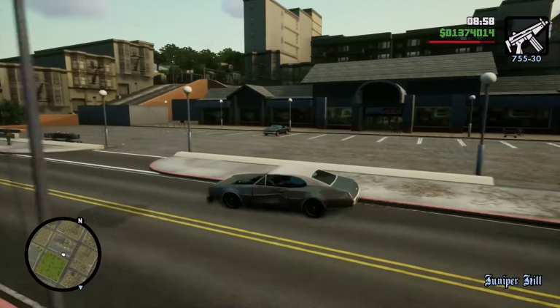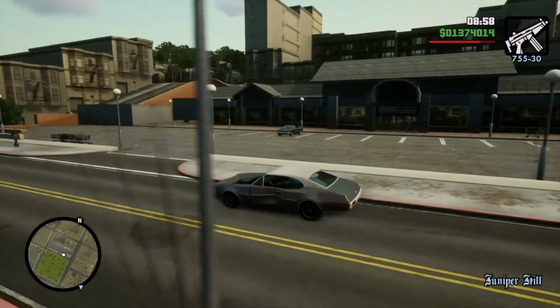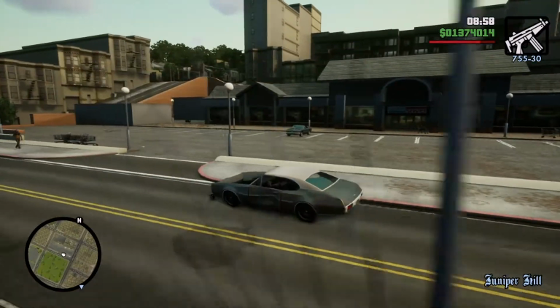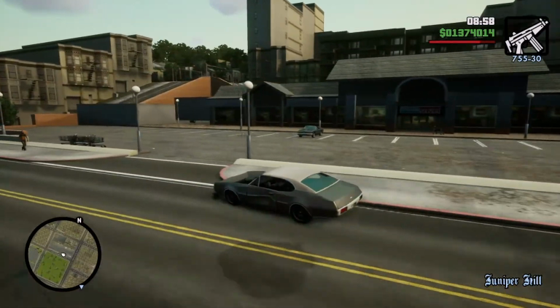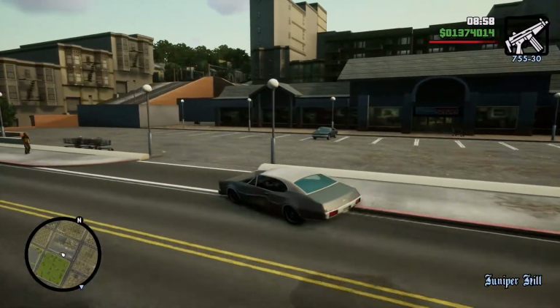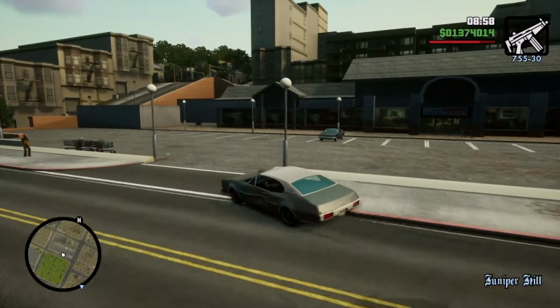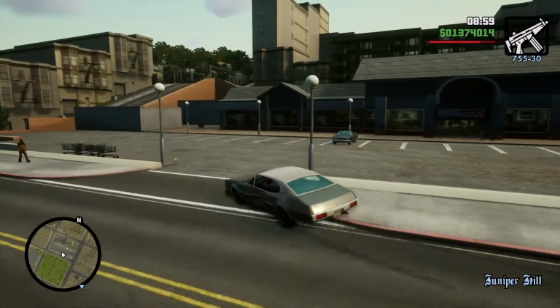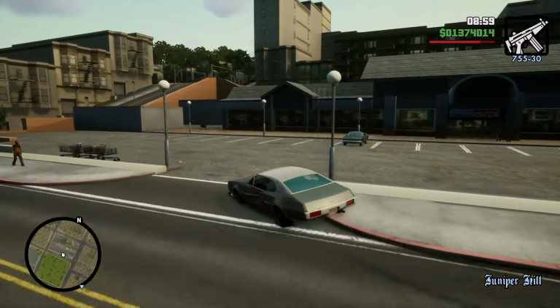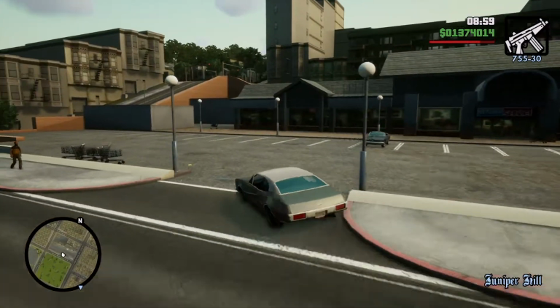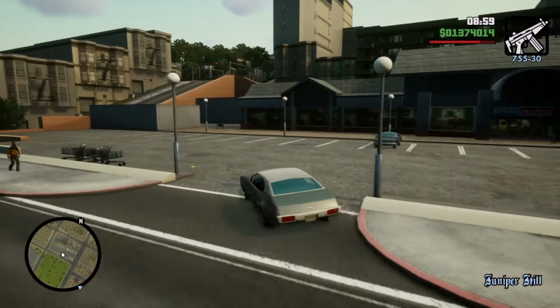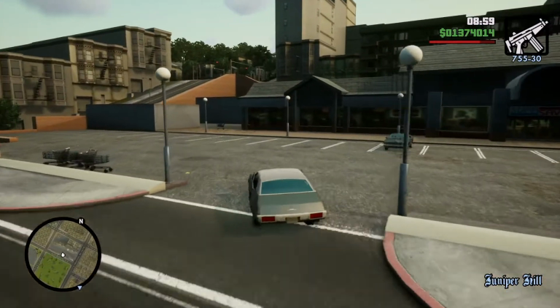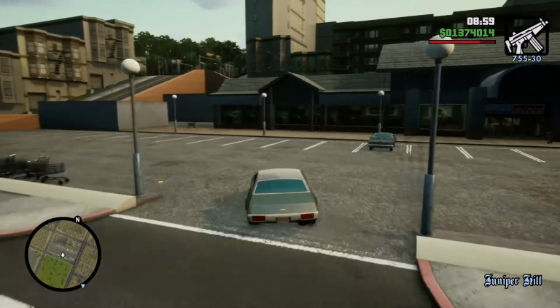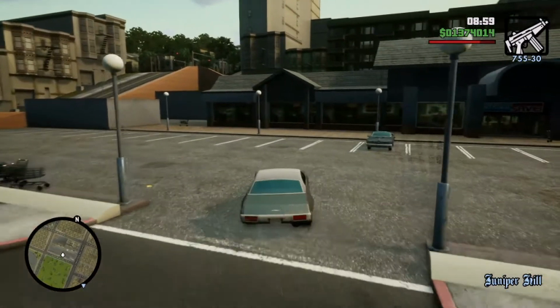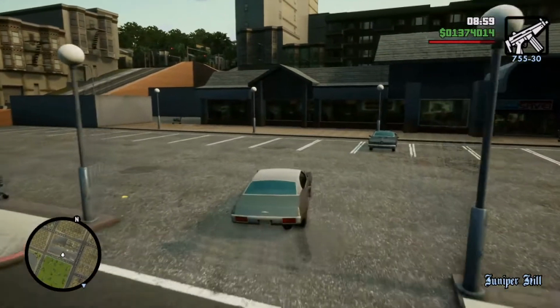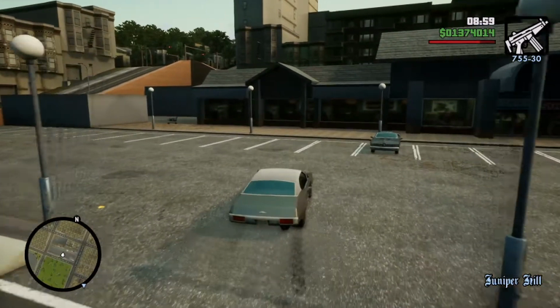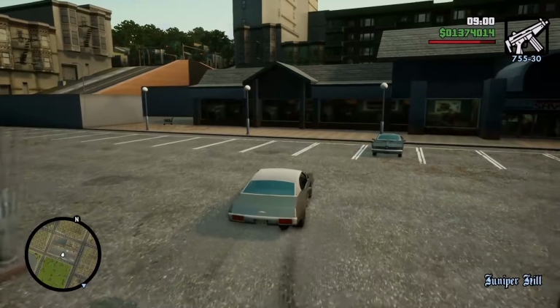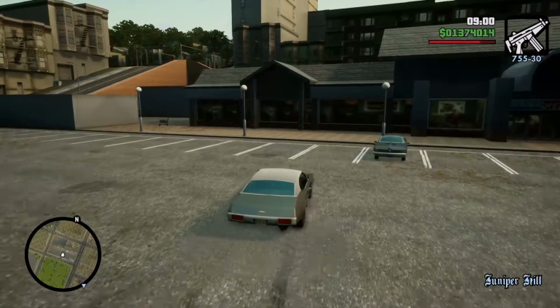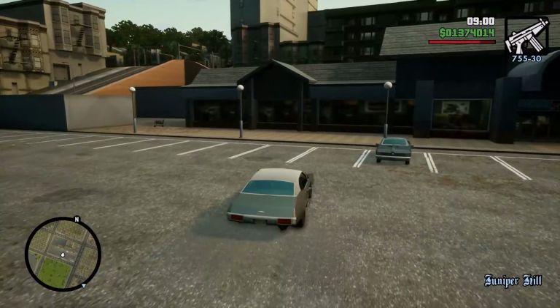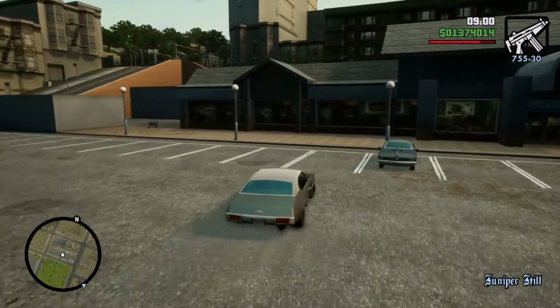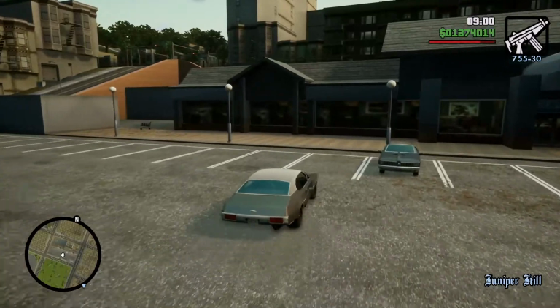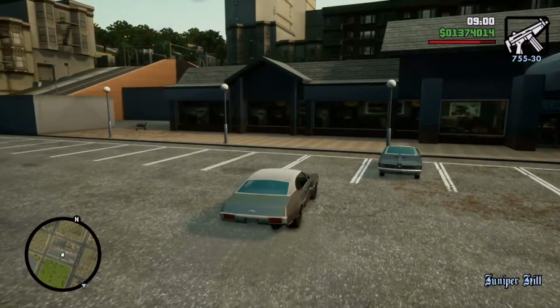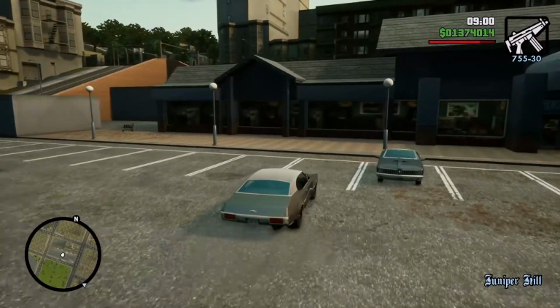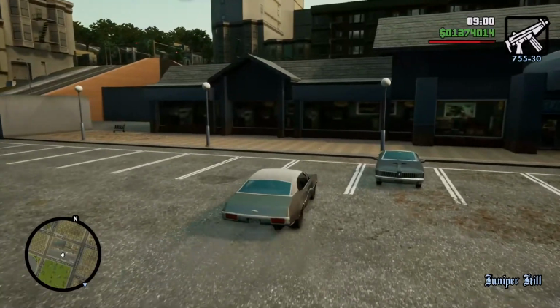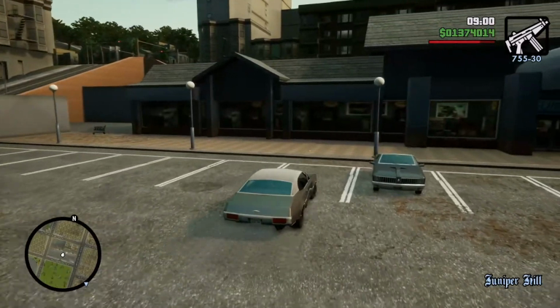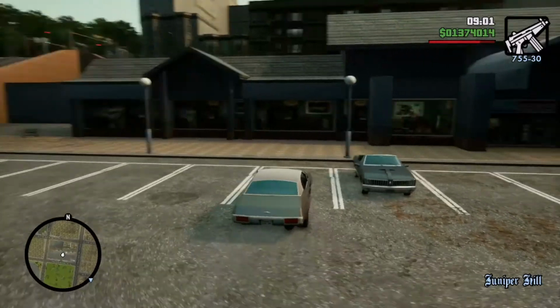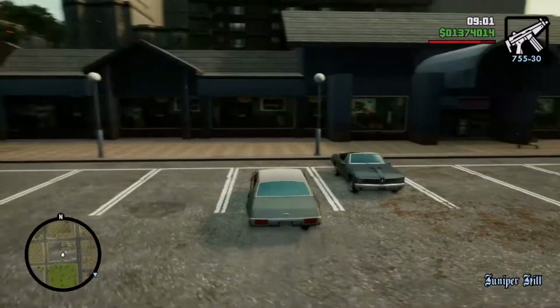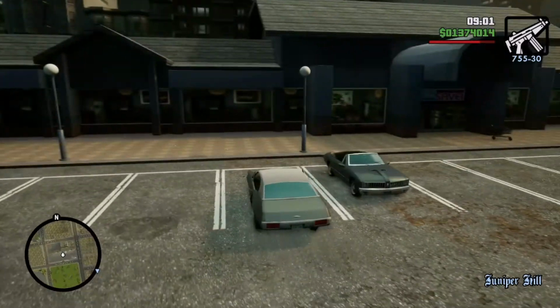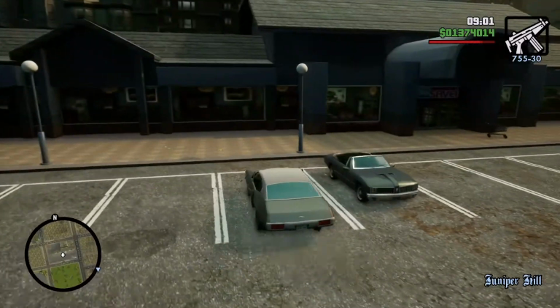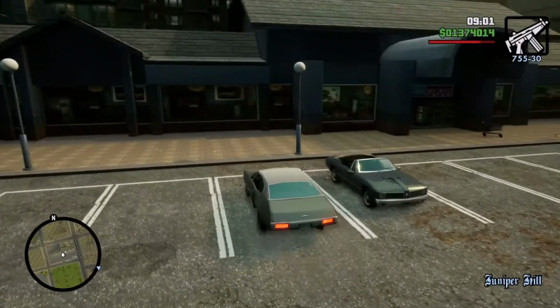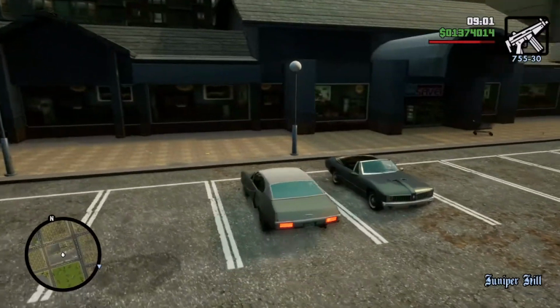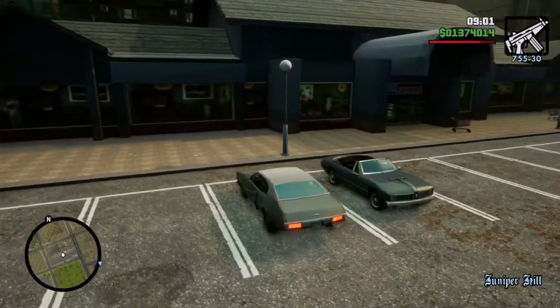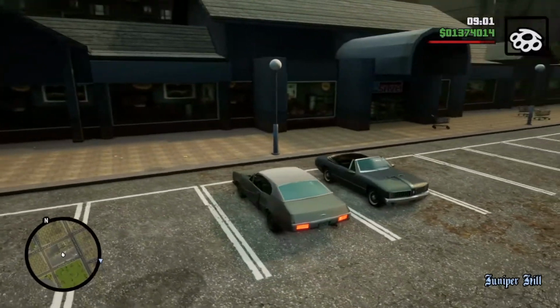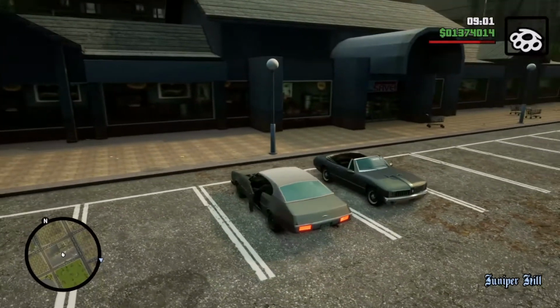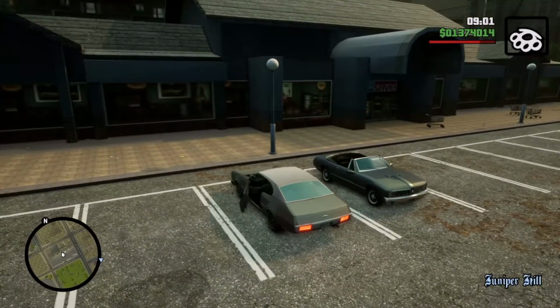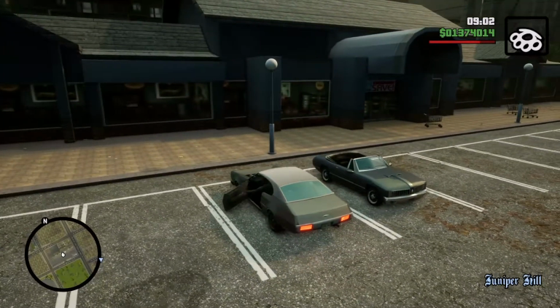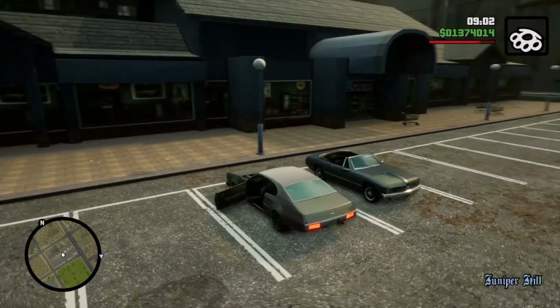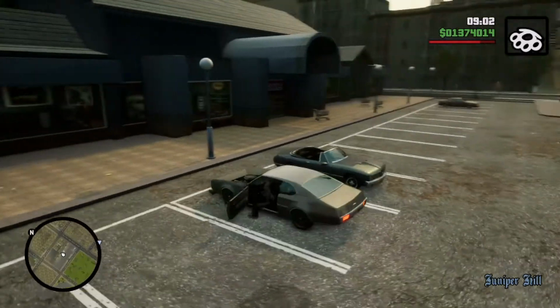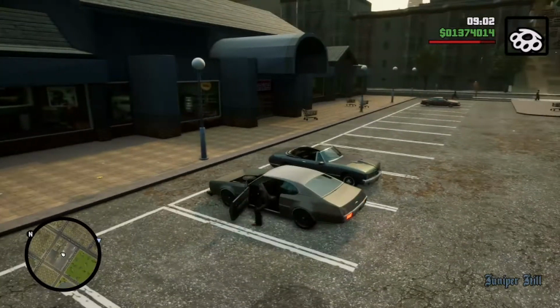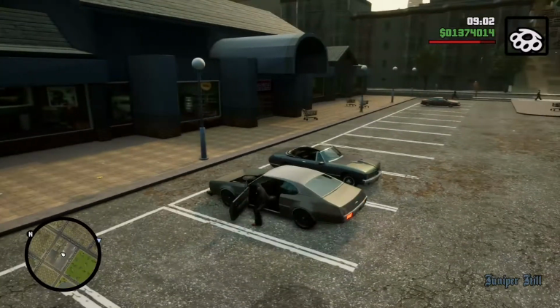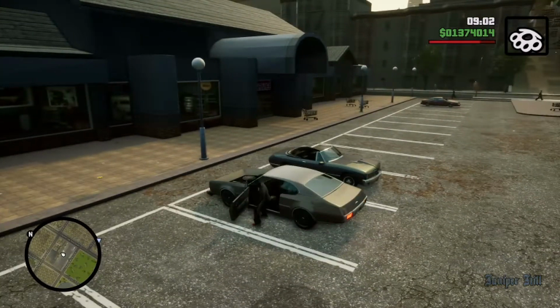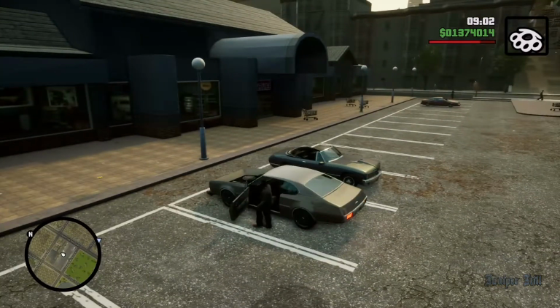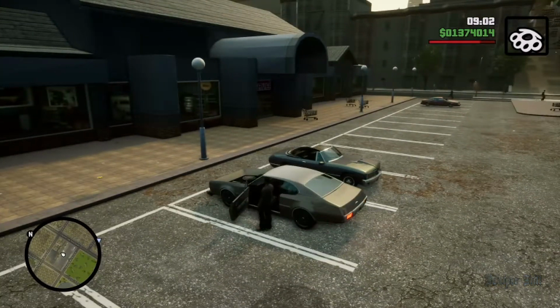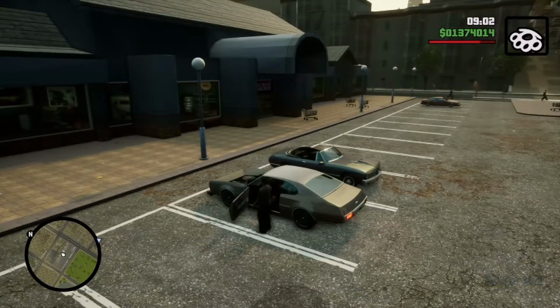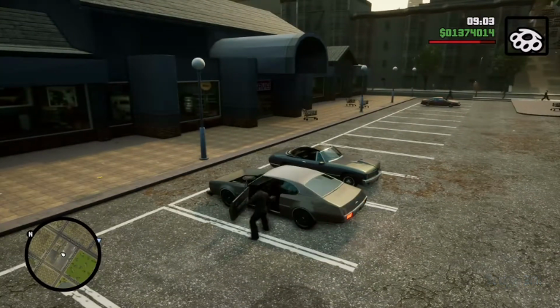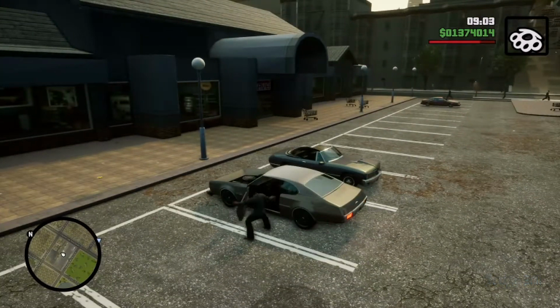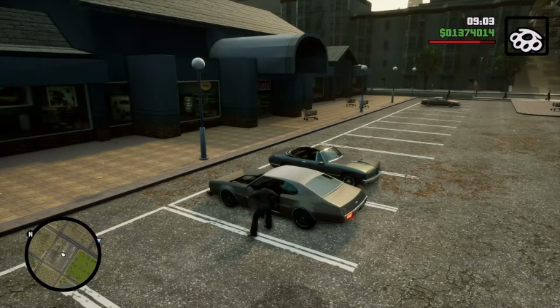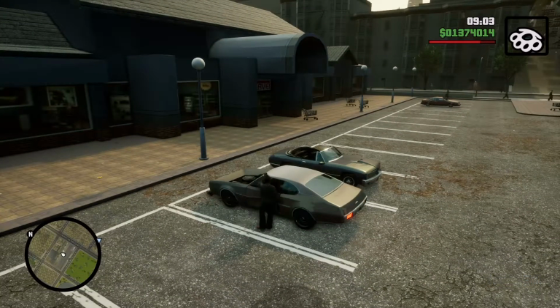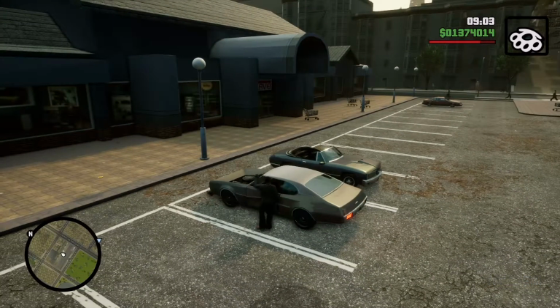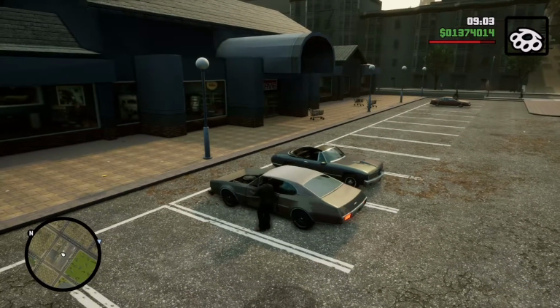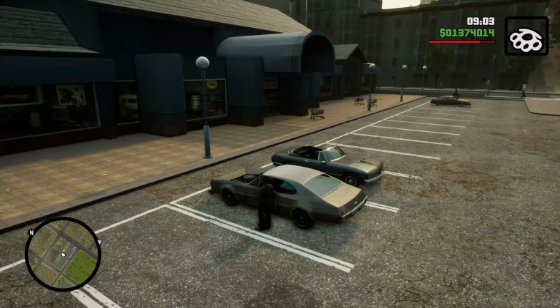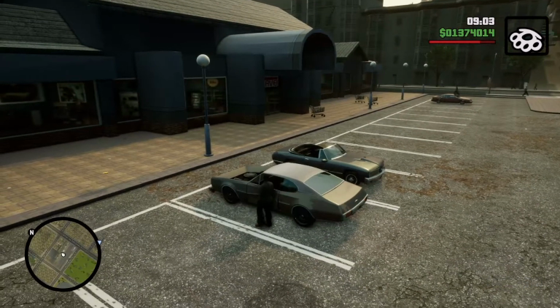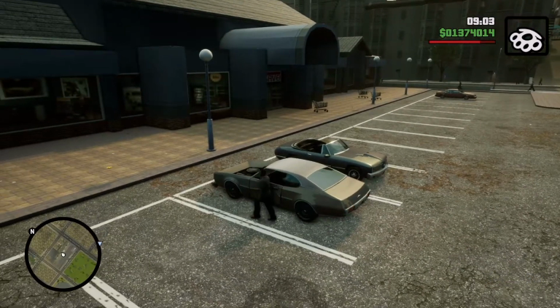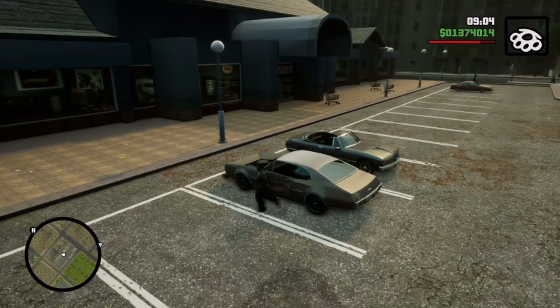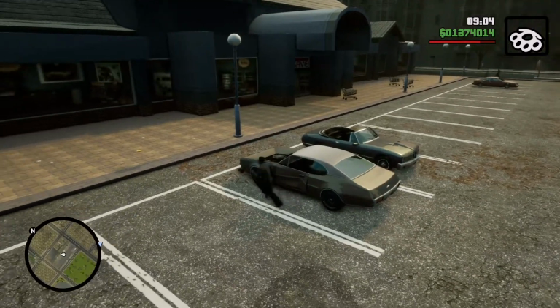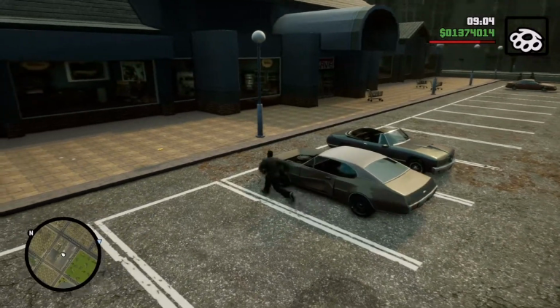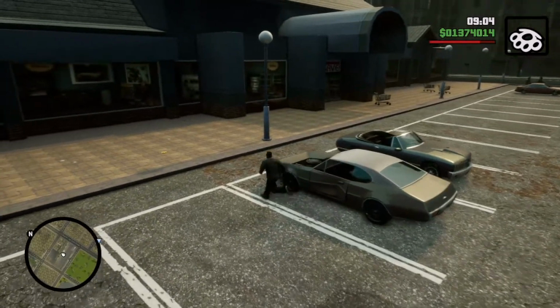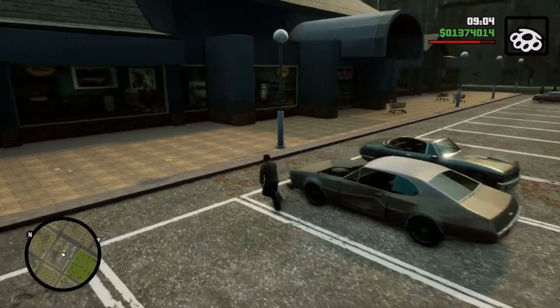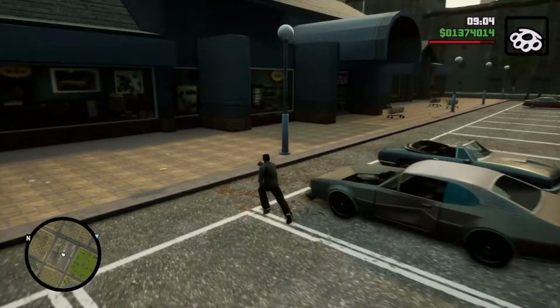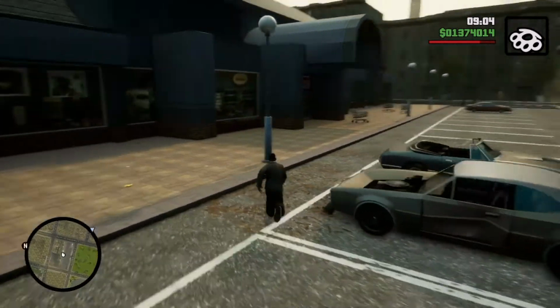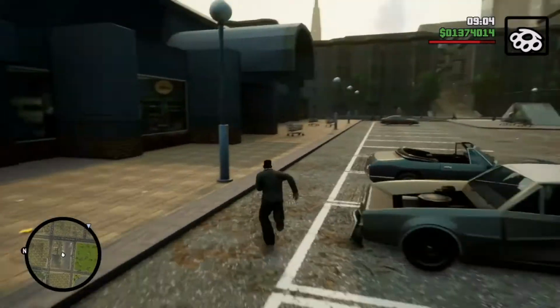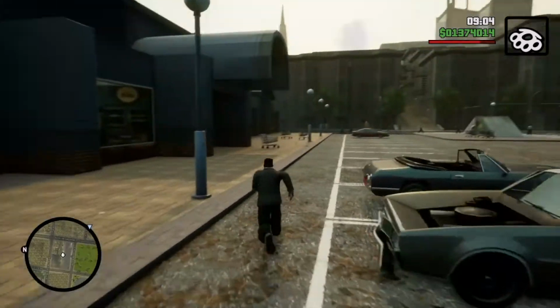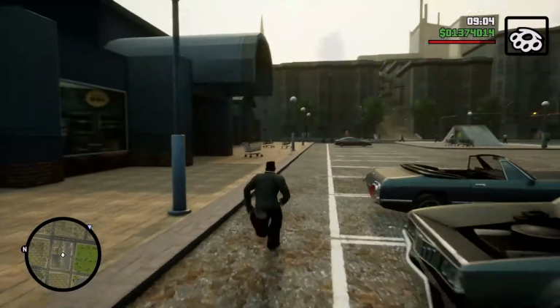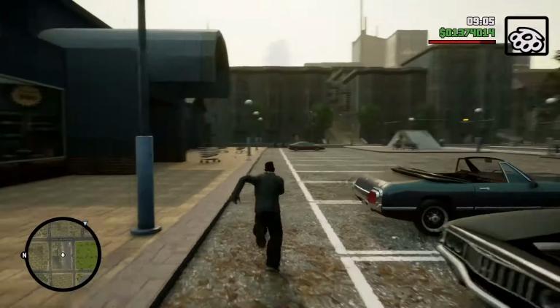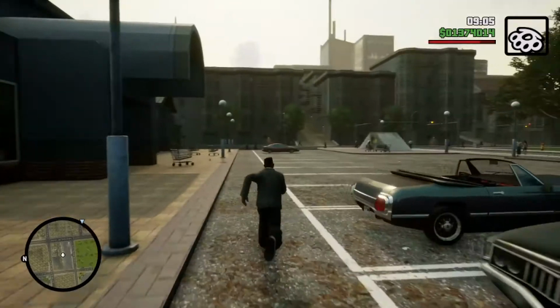The Stallion is one of the wanted vehicles for Vehicles 2. You can also find it driving around the city.